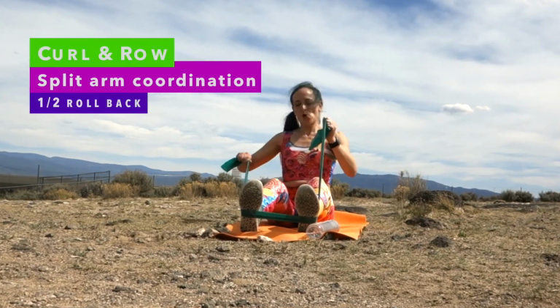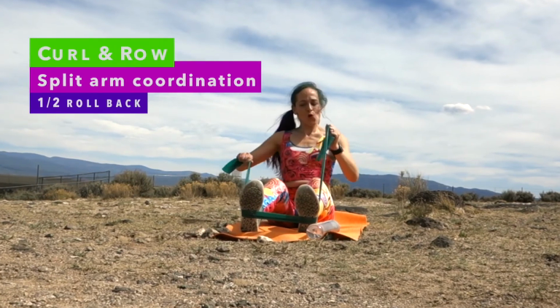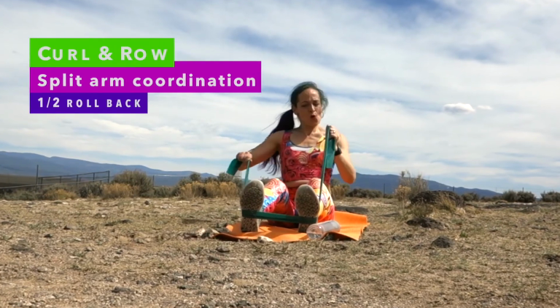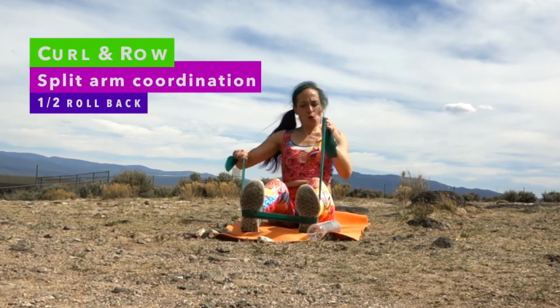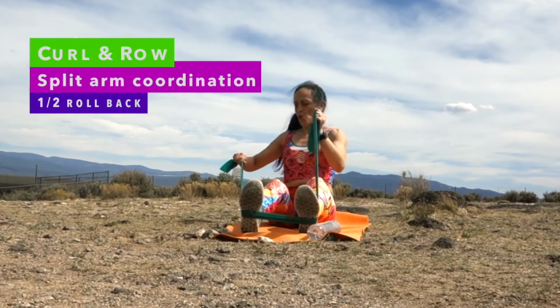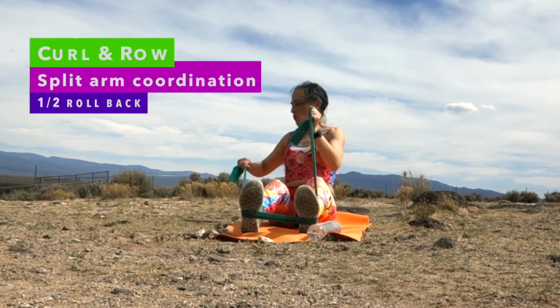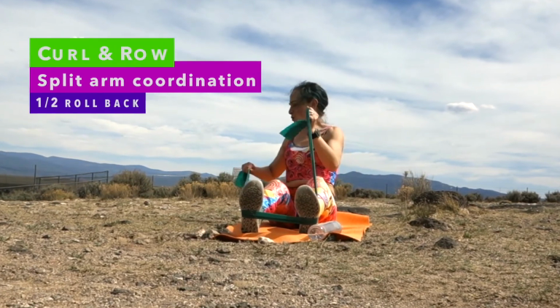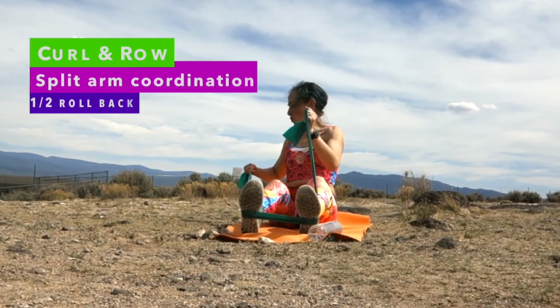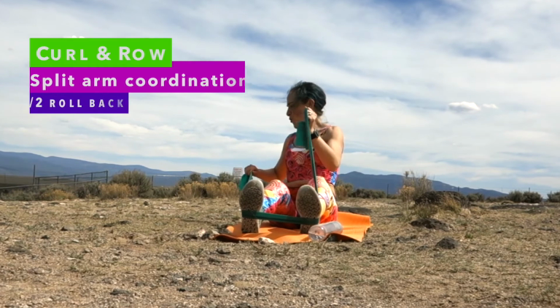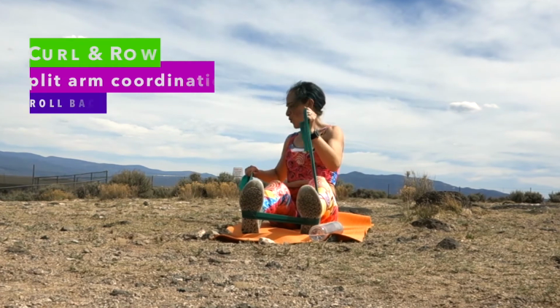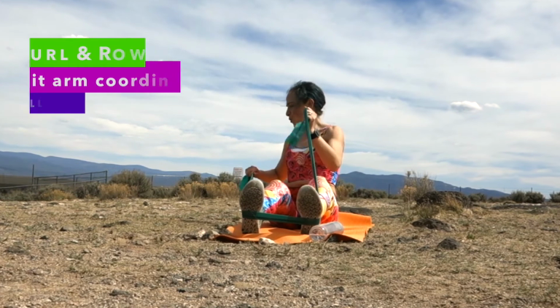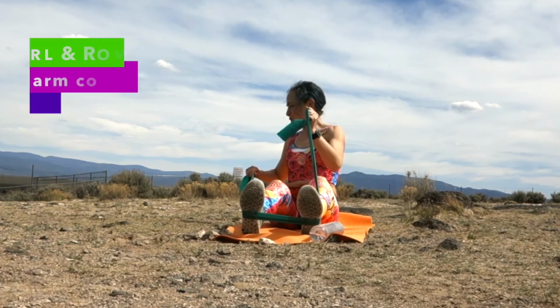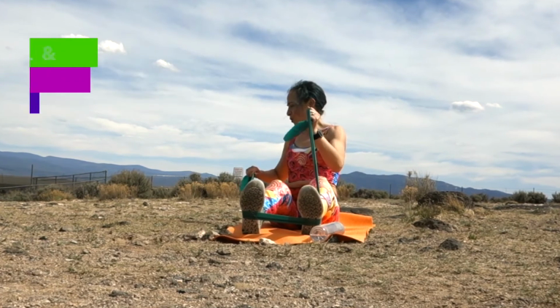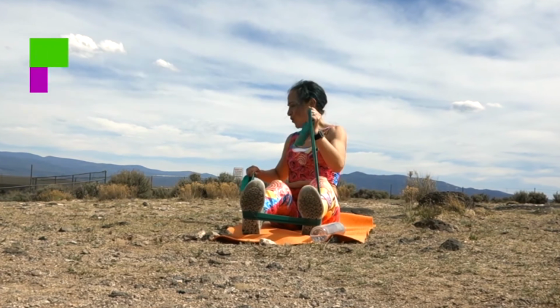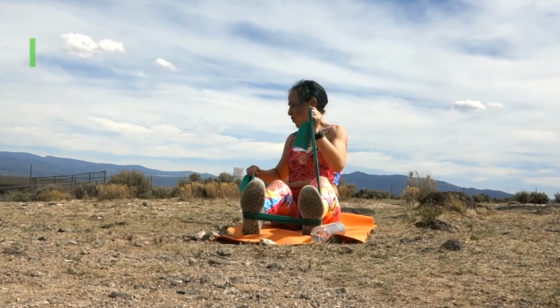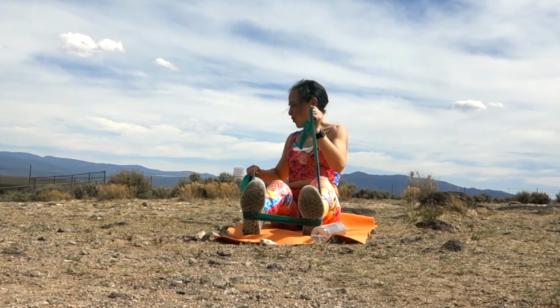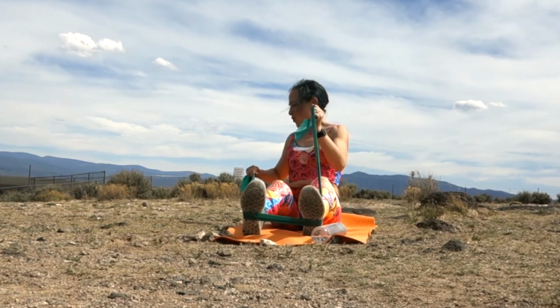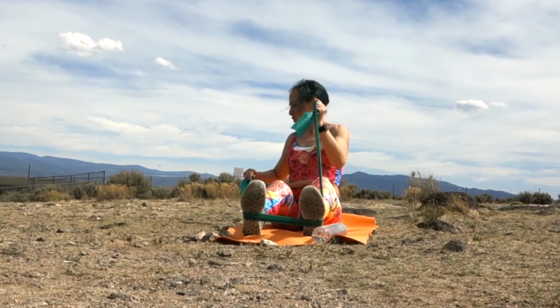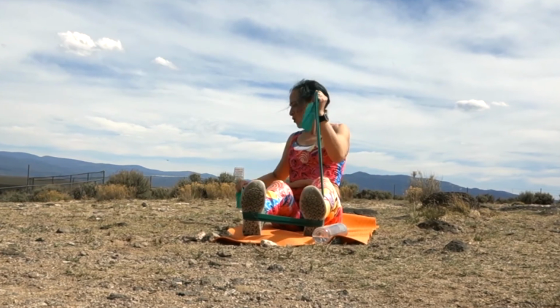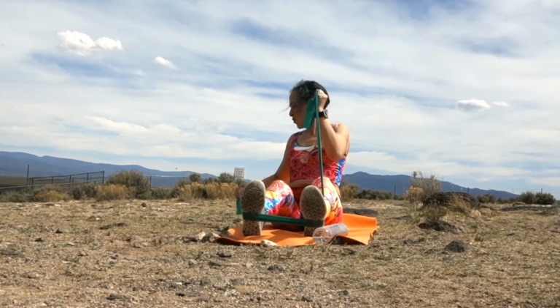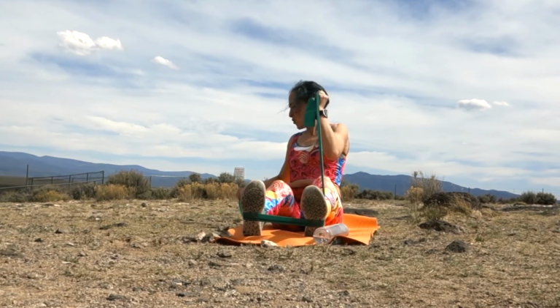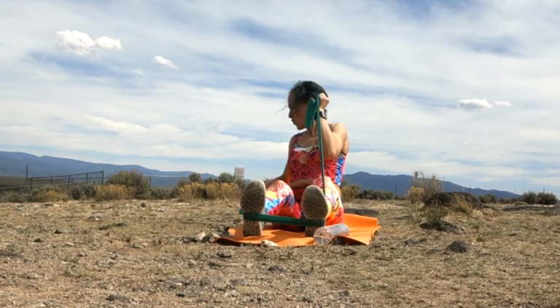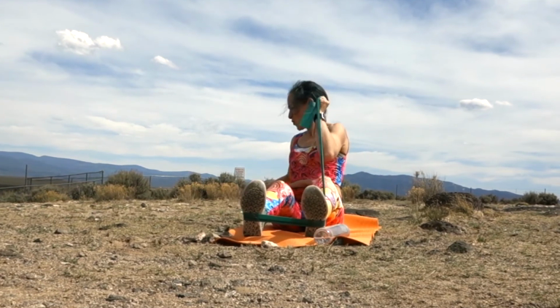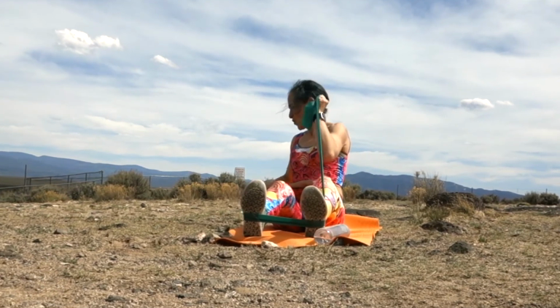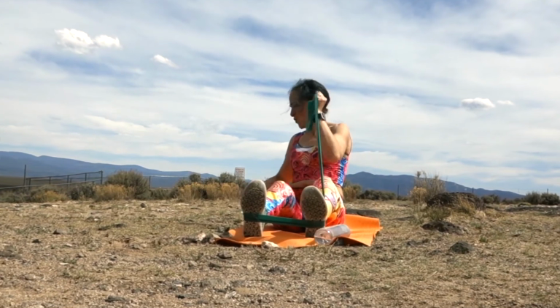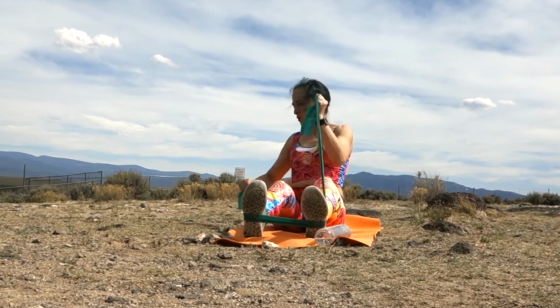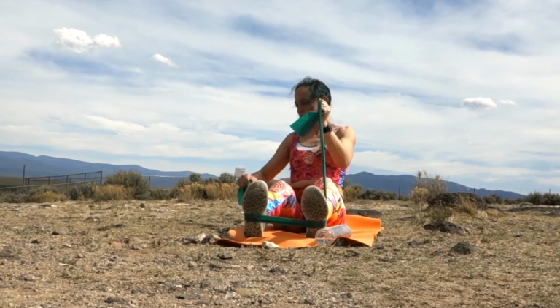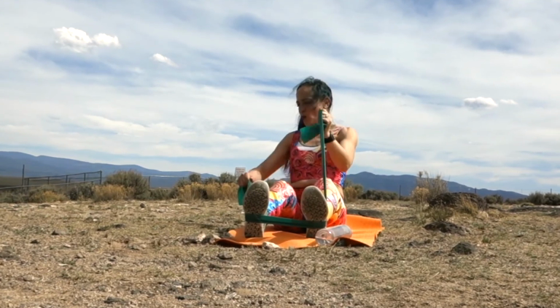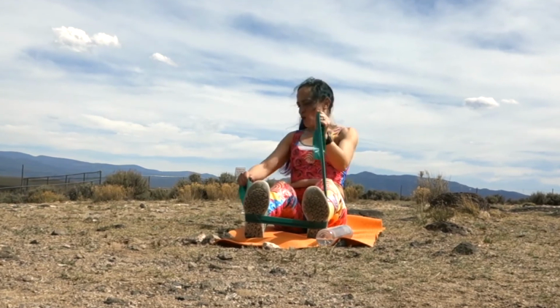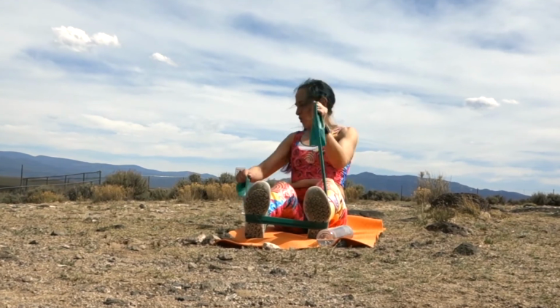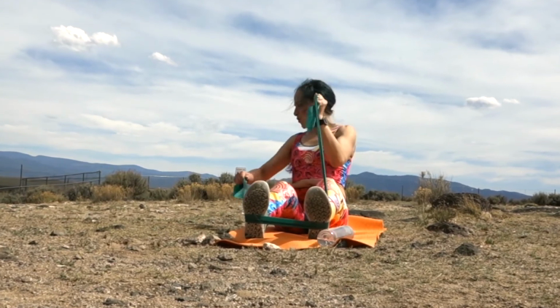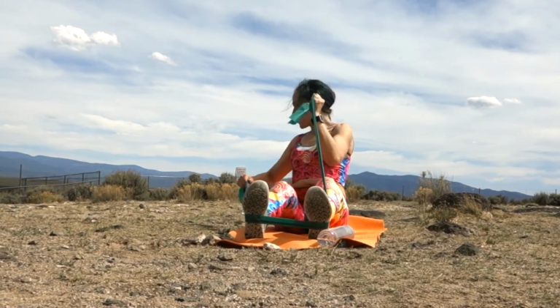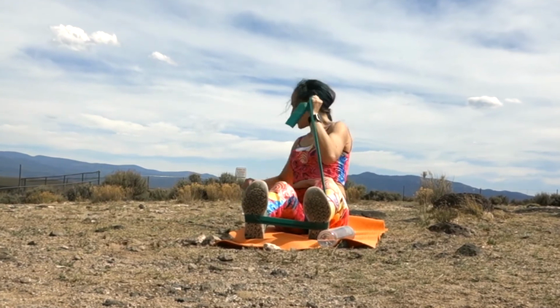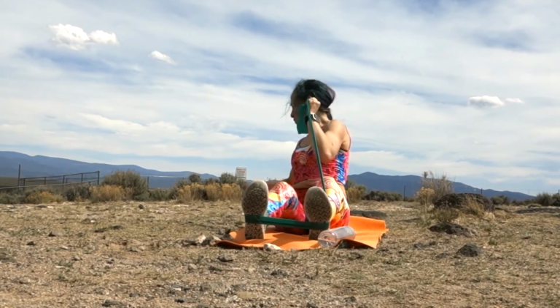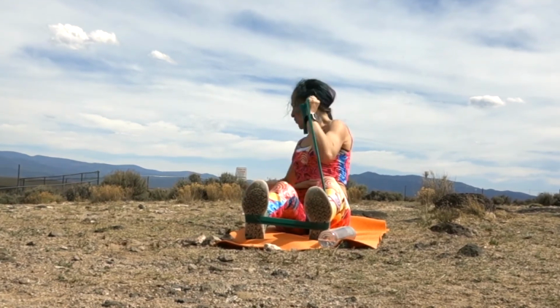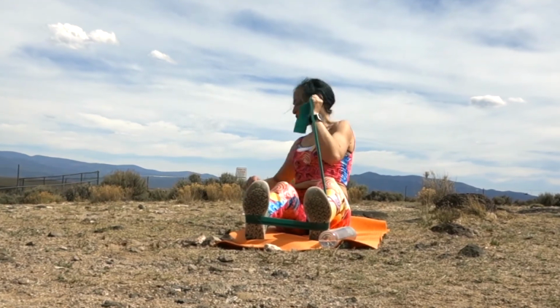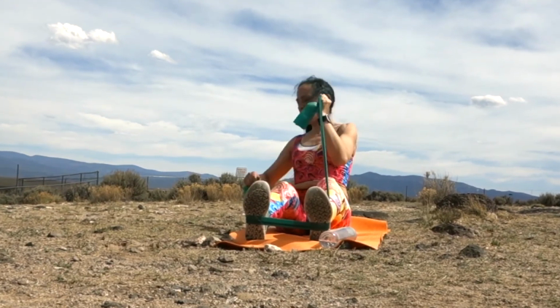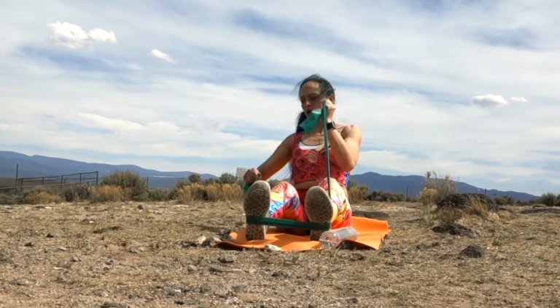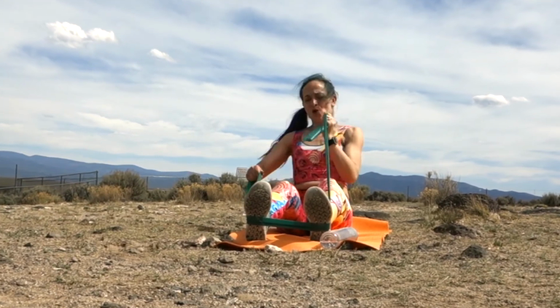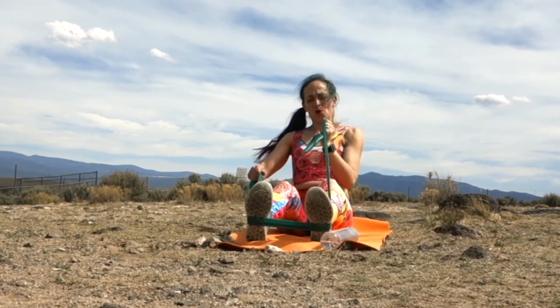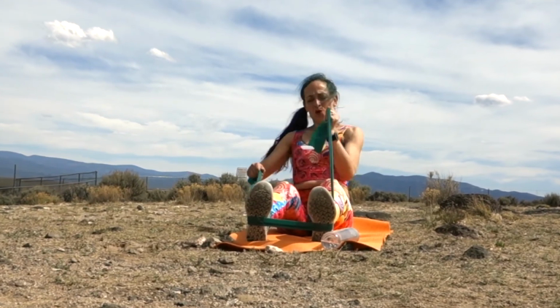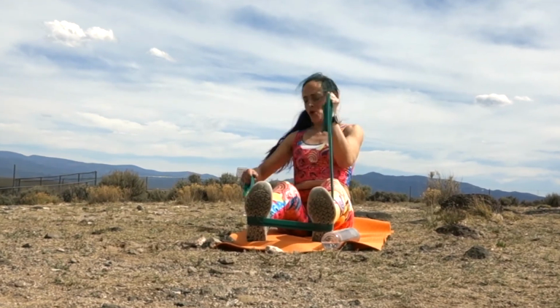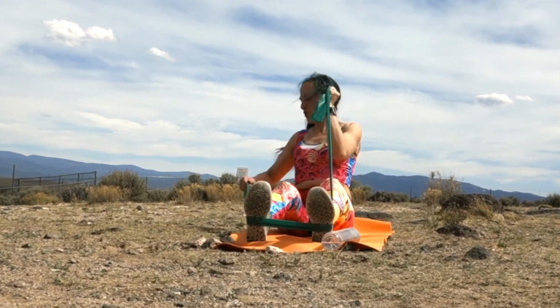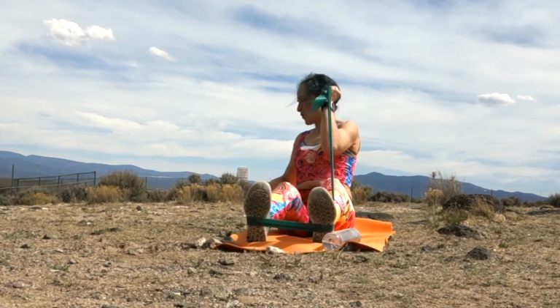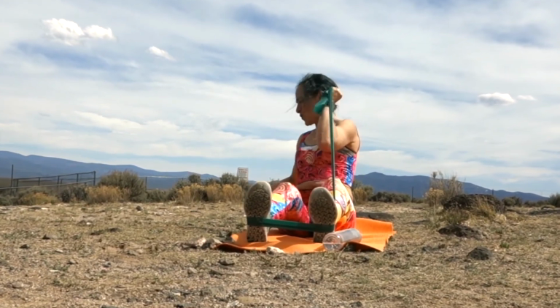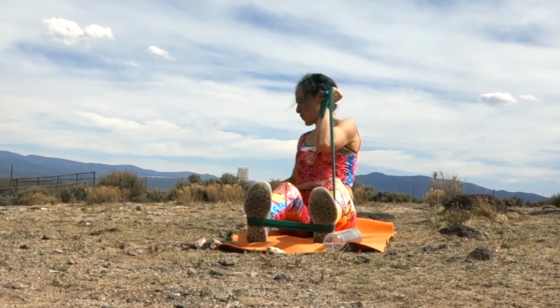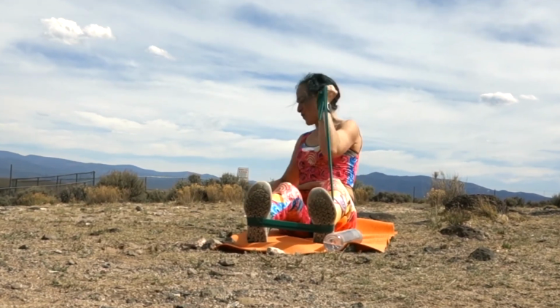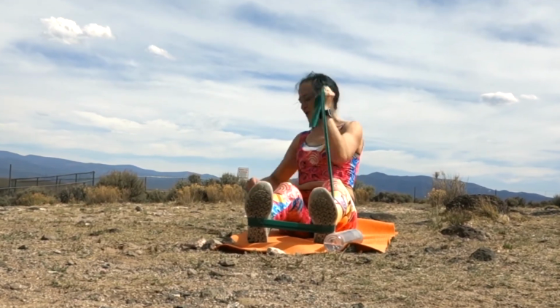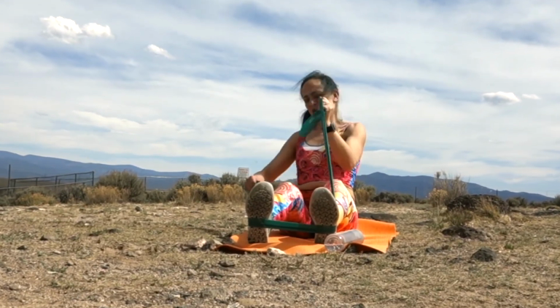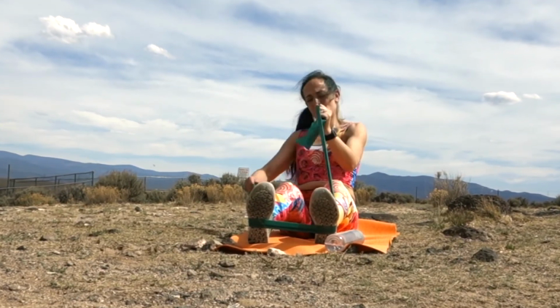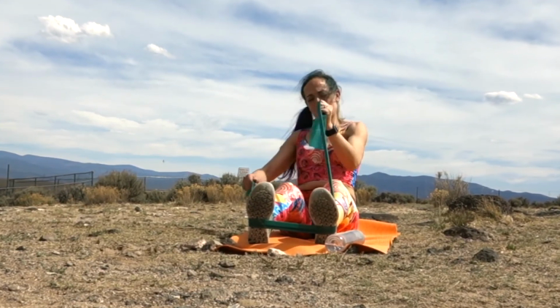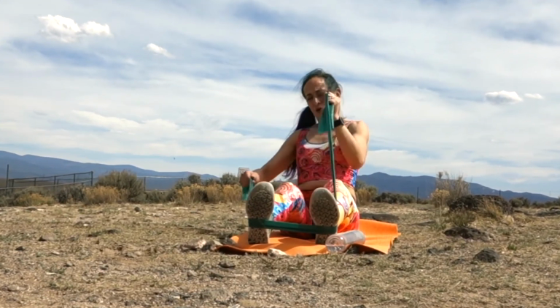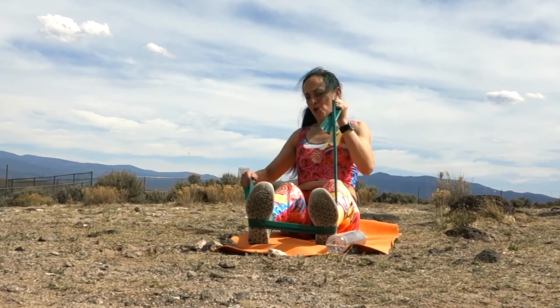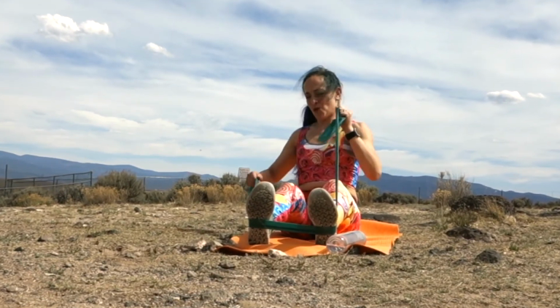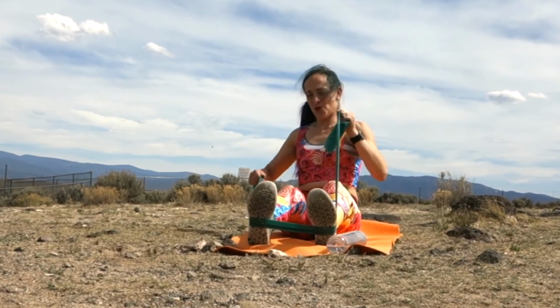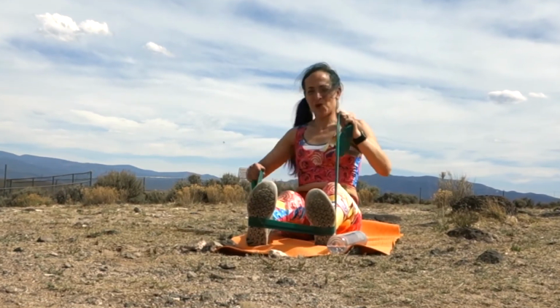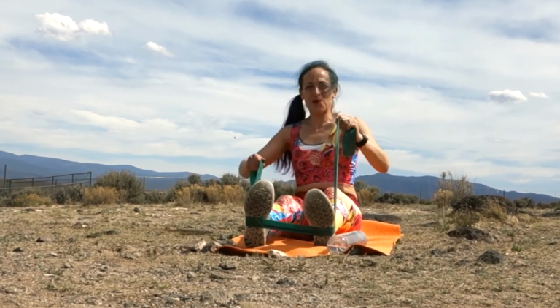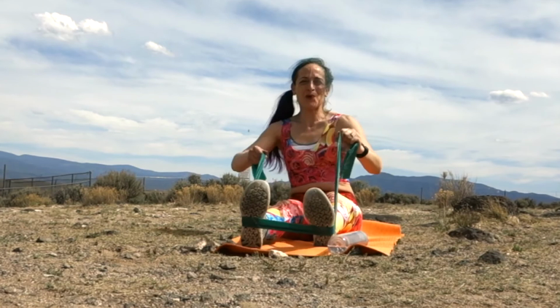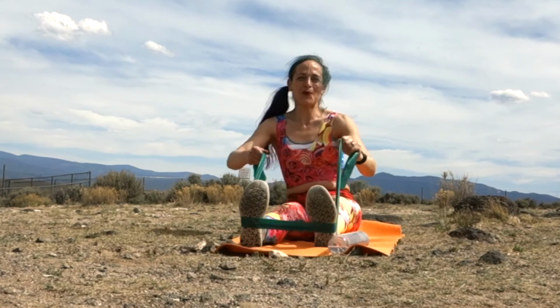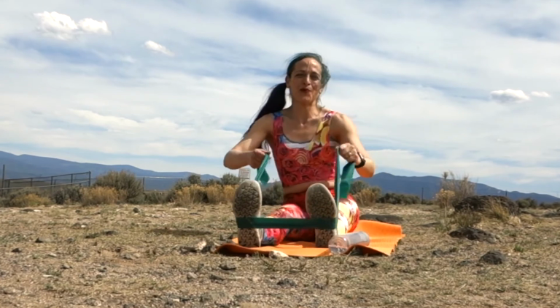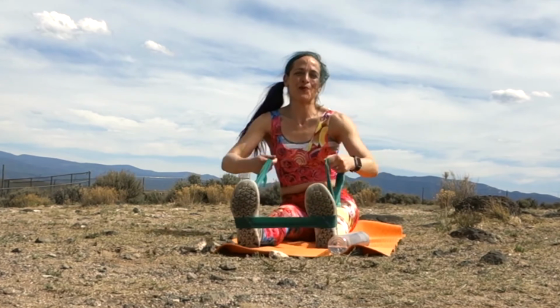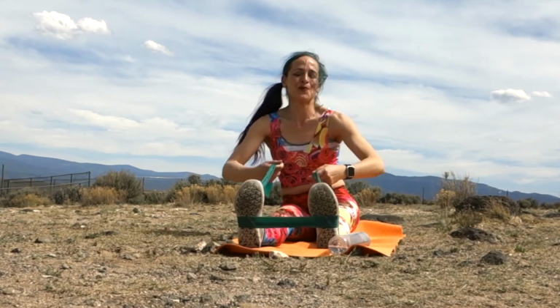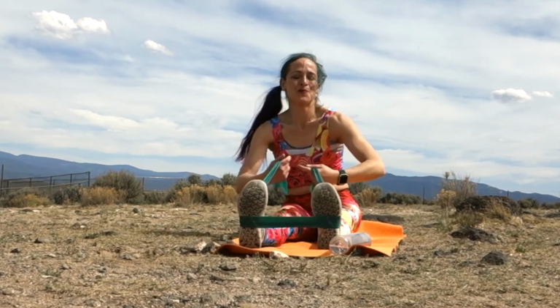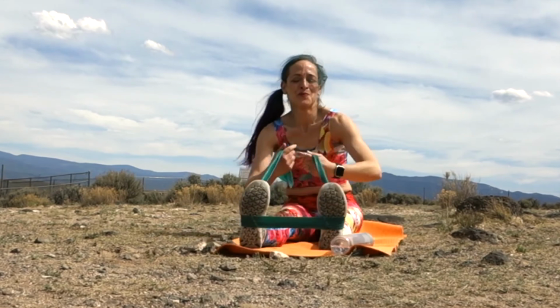We're going to add that left arm in that high curl — so curl, row, twist. Curl, row, twist. Now come to the center, quick stretch.